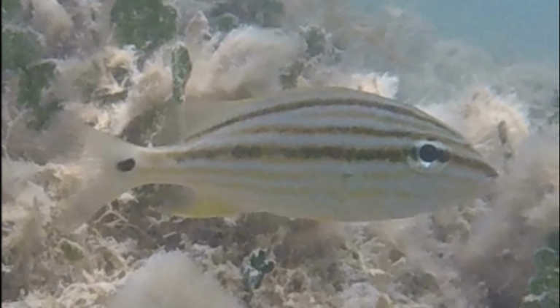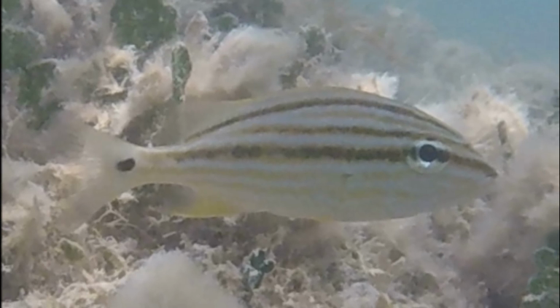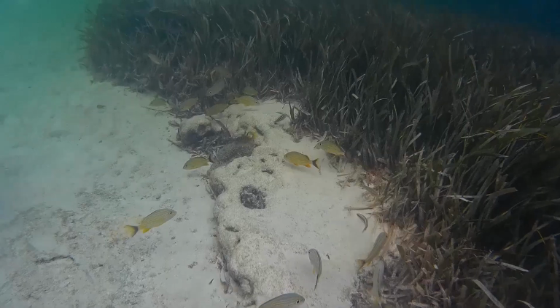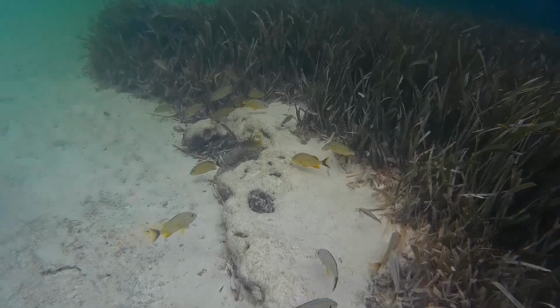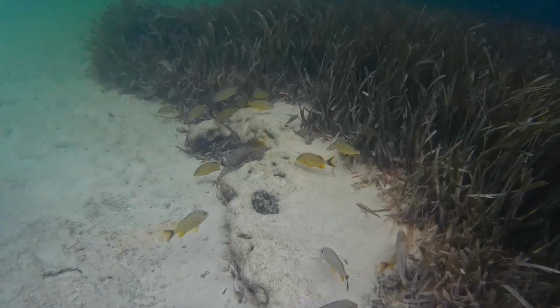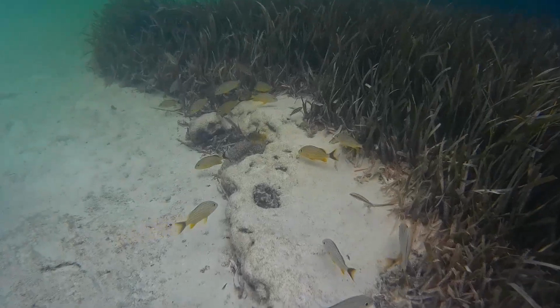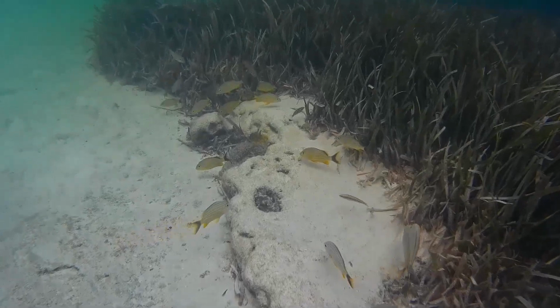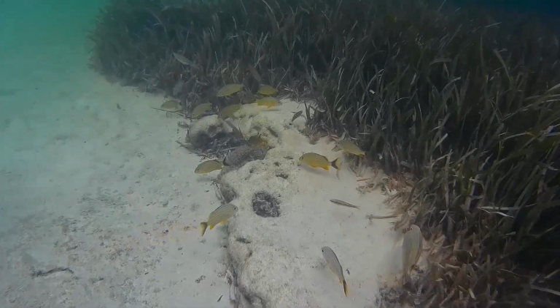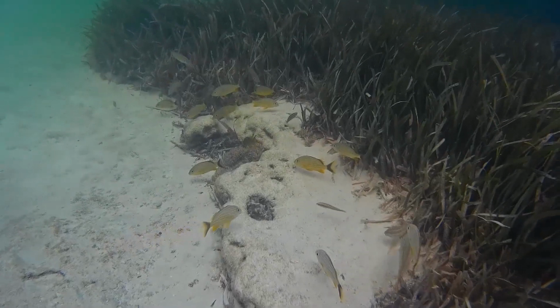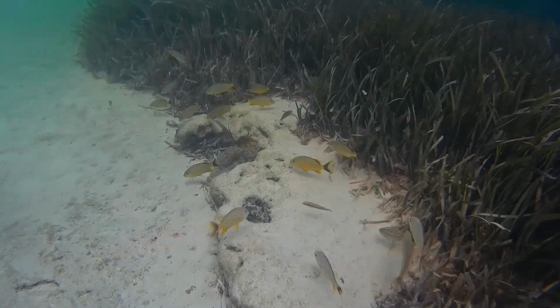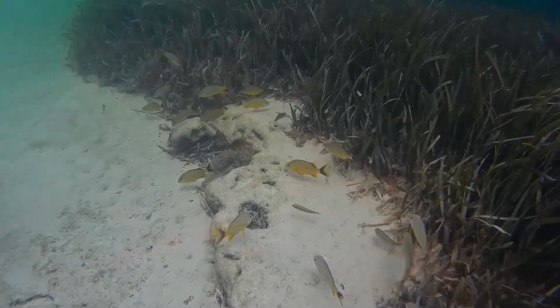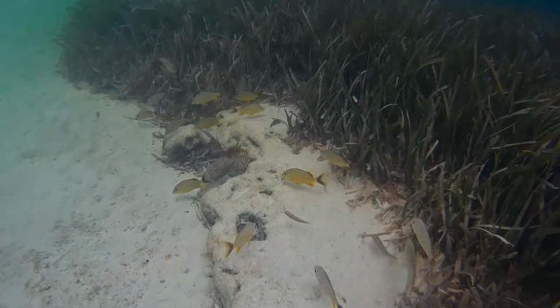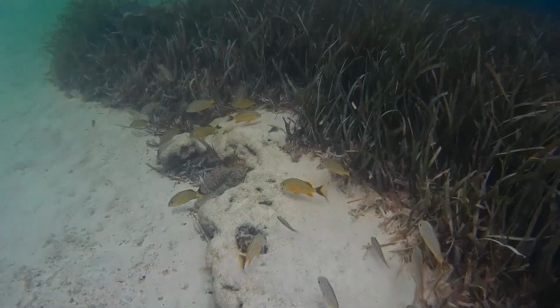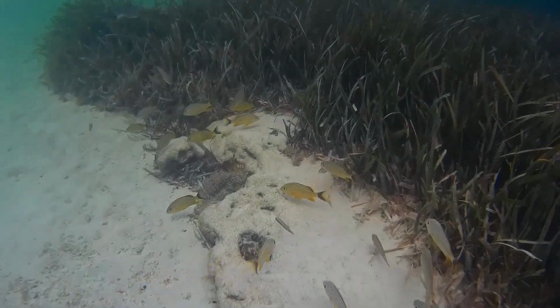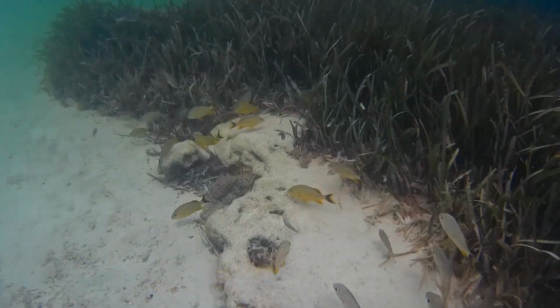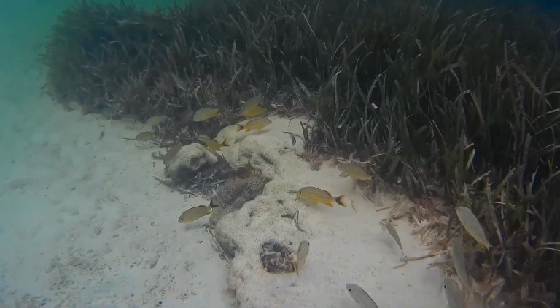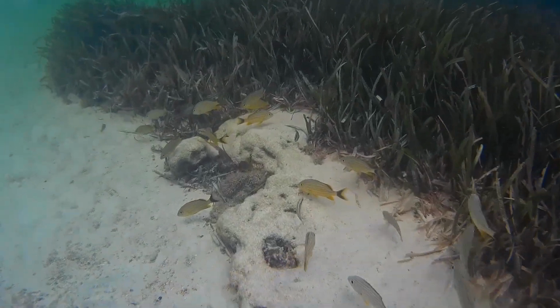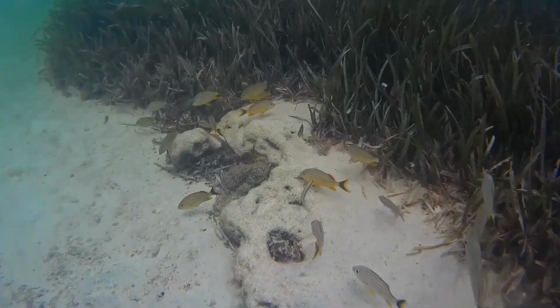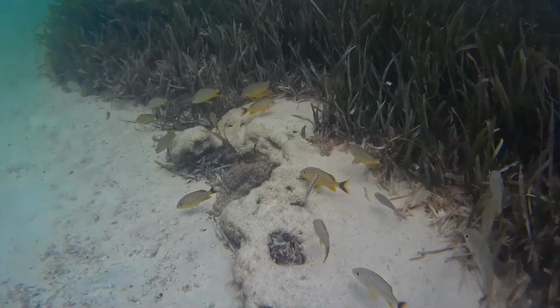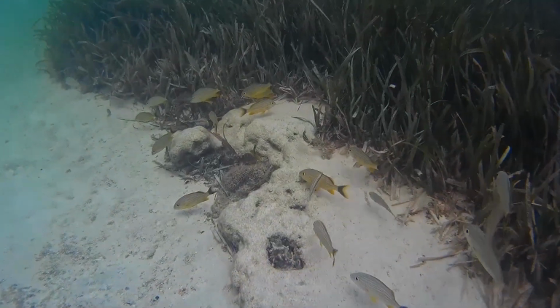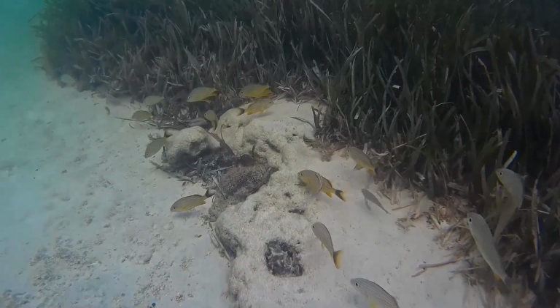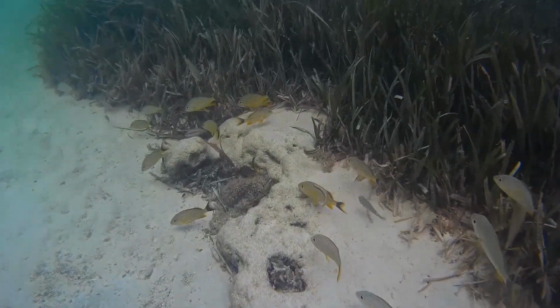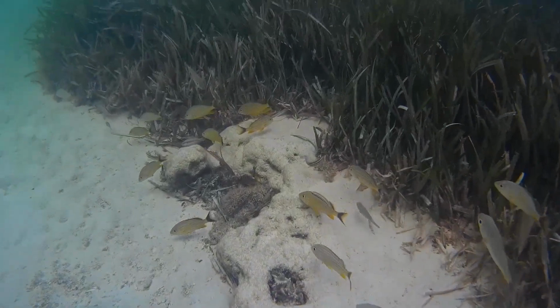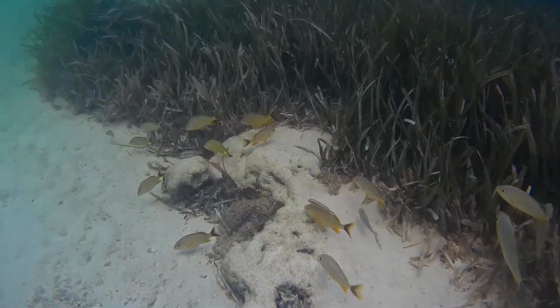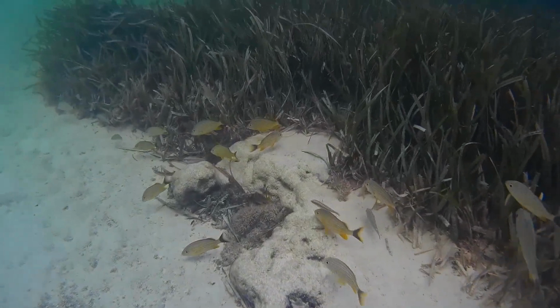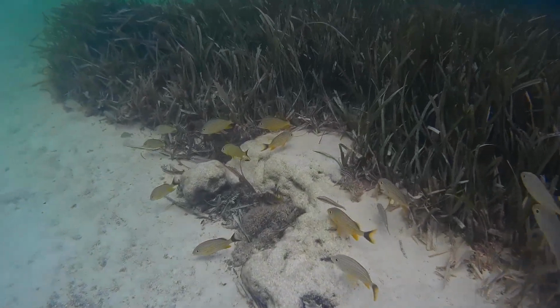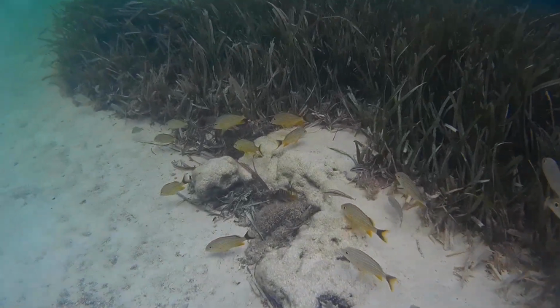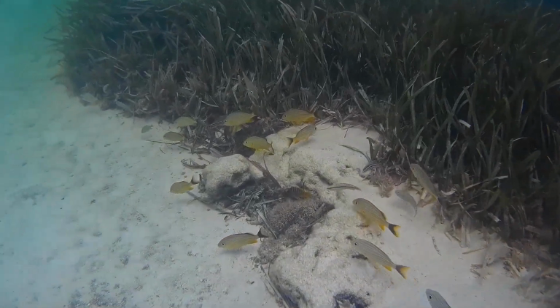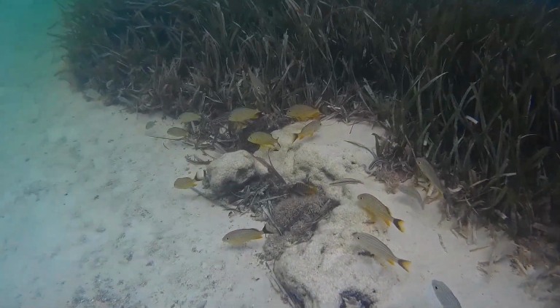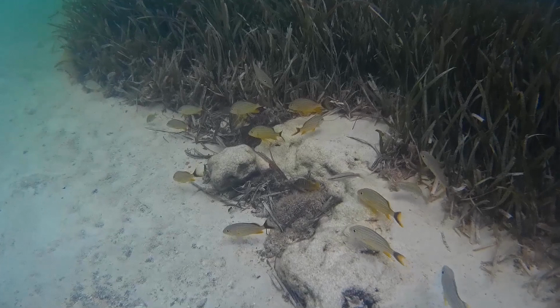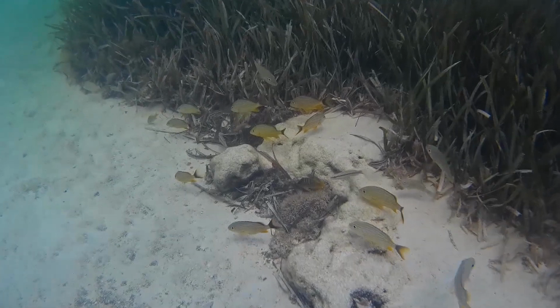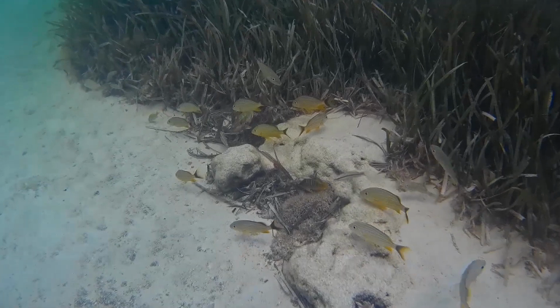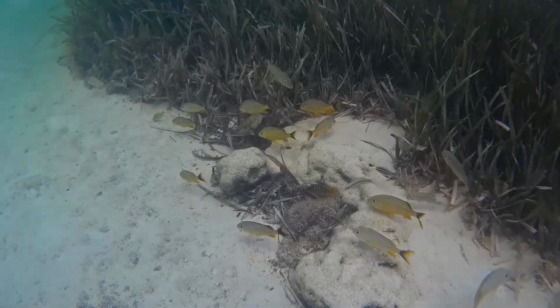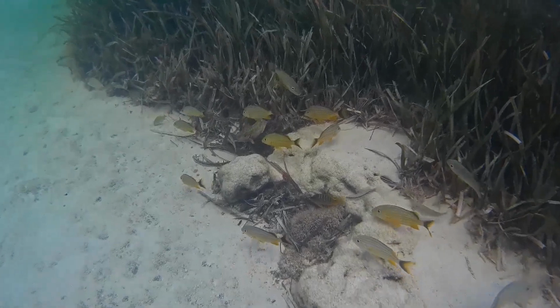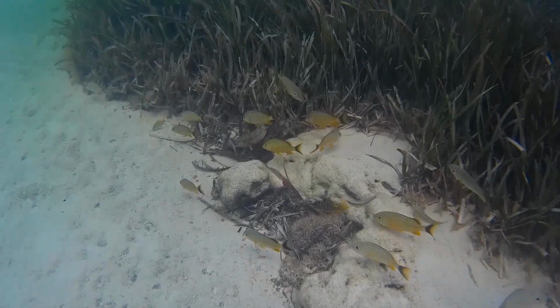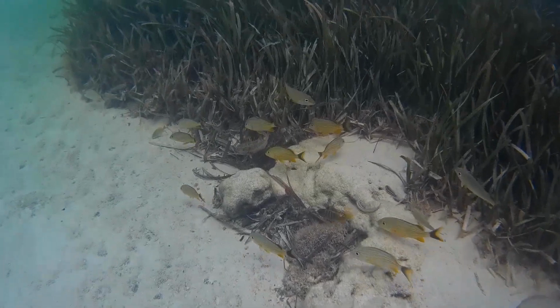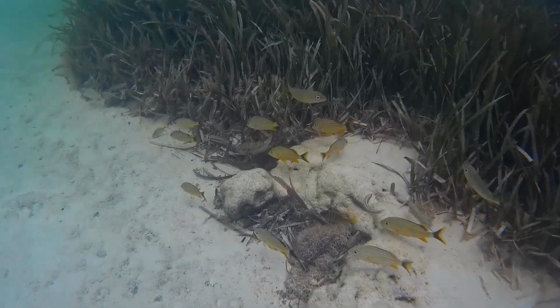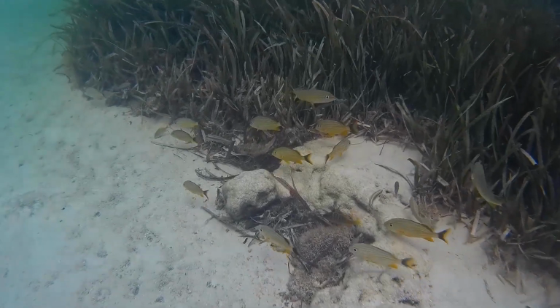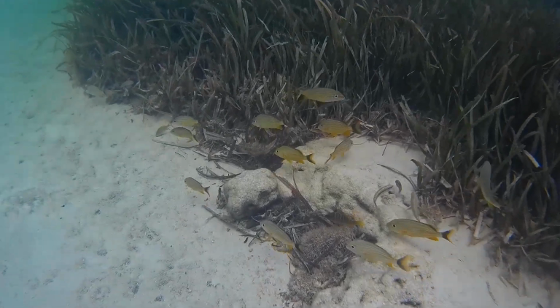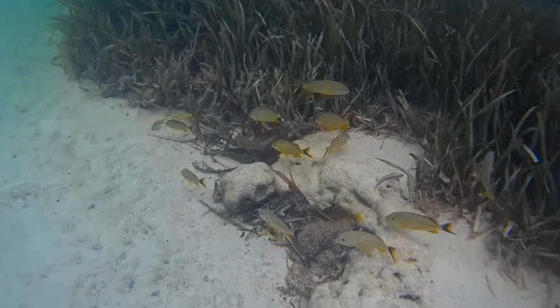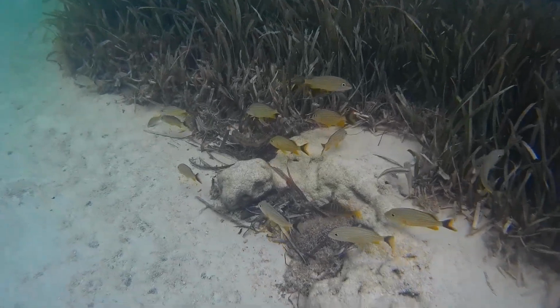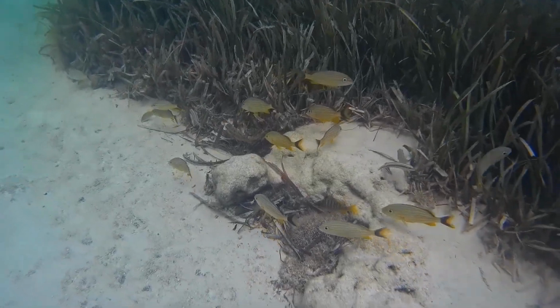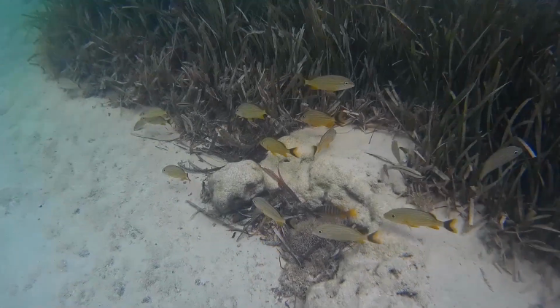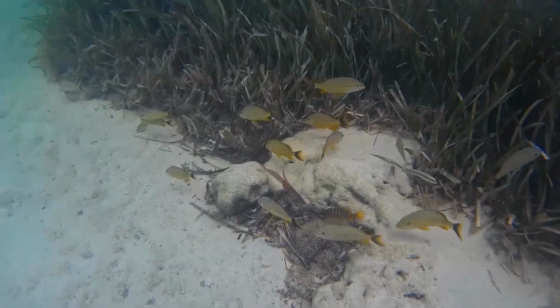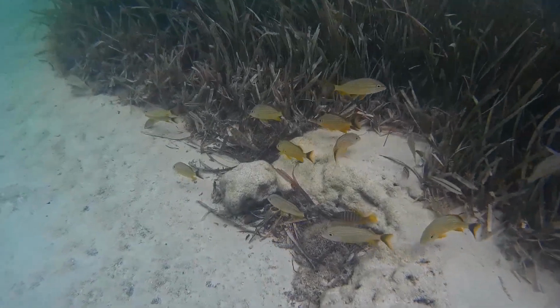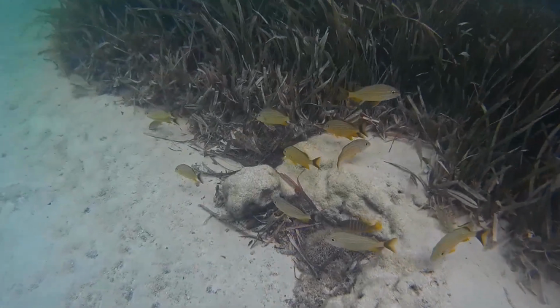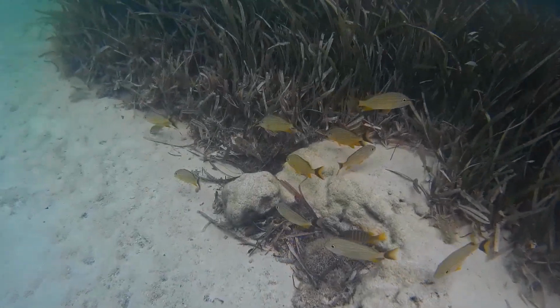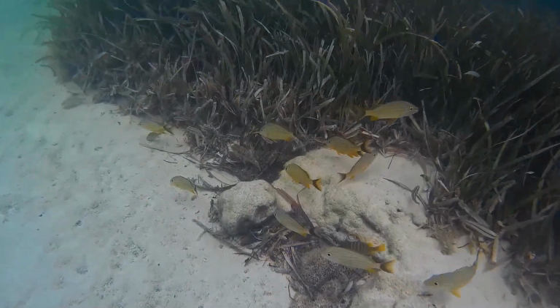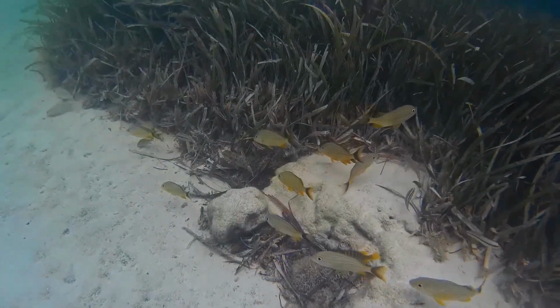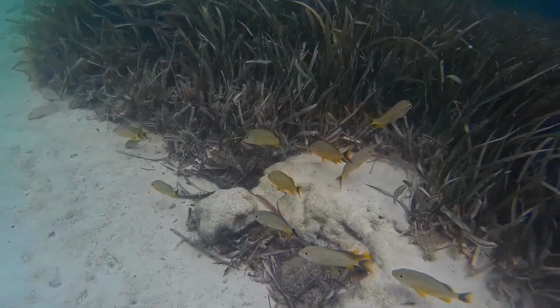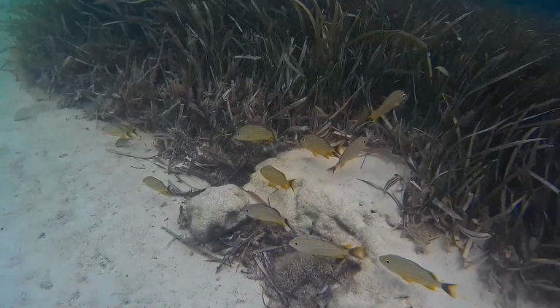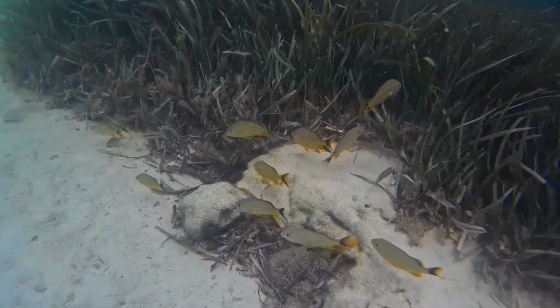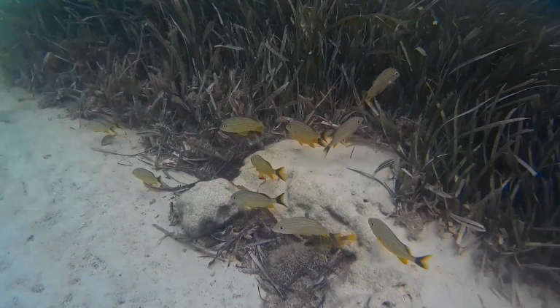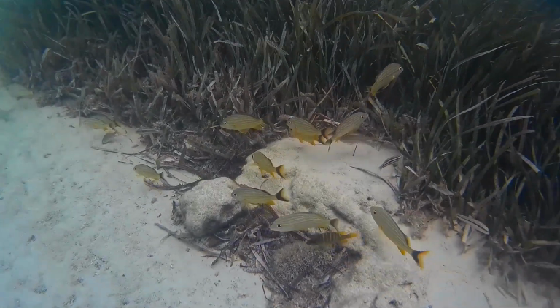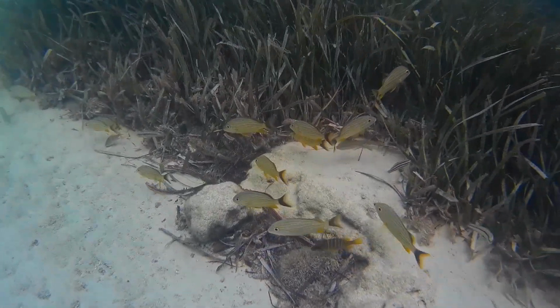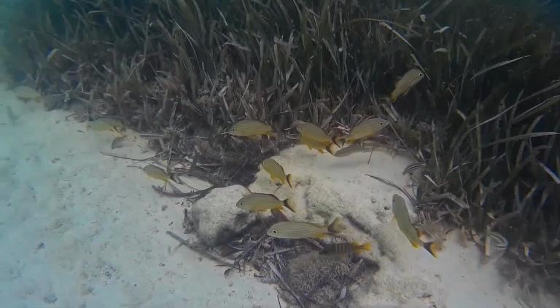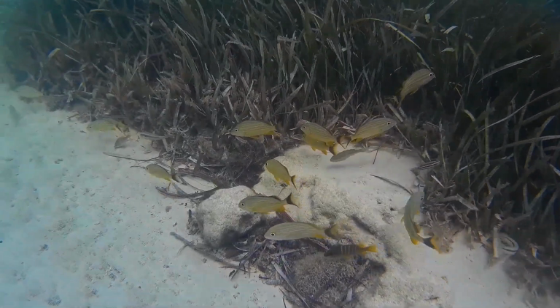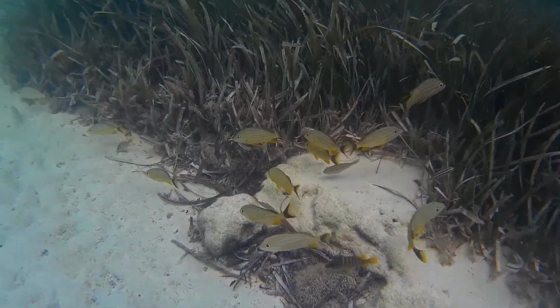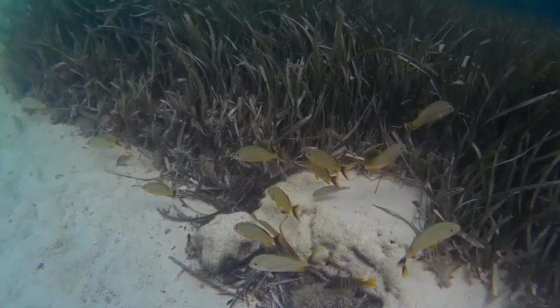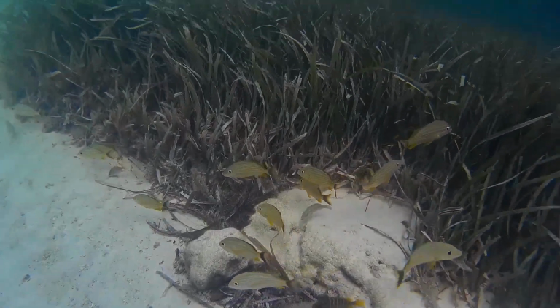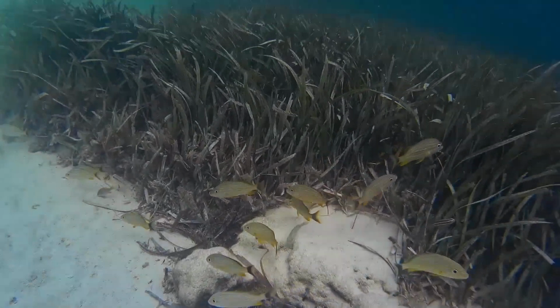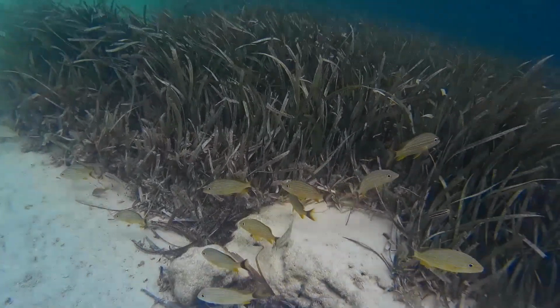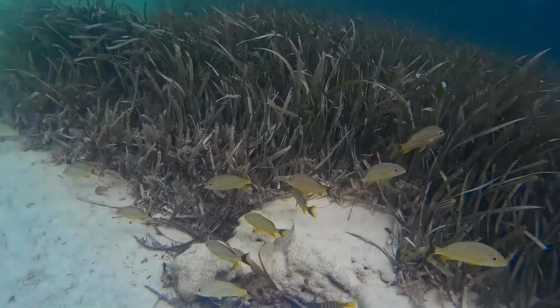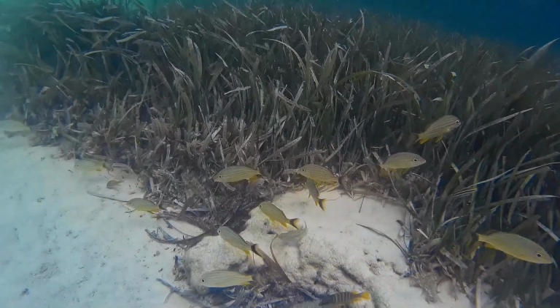The fish typically feed on crustaceans, mollusks, and small fish. Adults can grow up to 18 inches long.